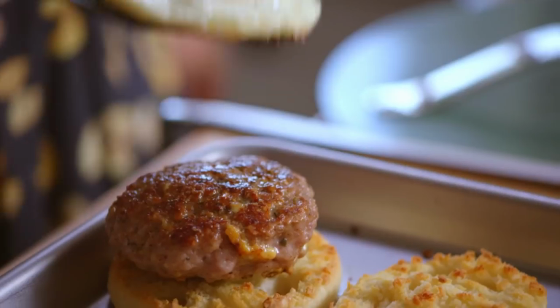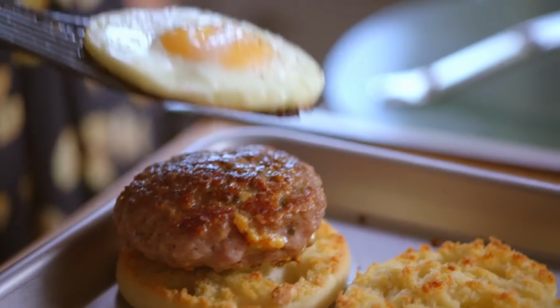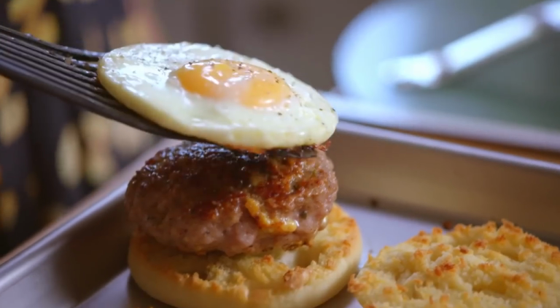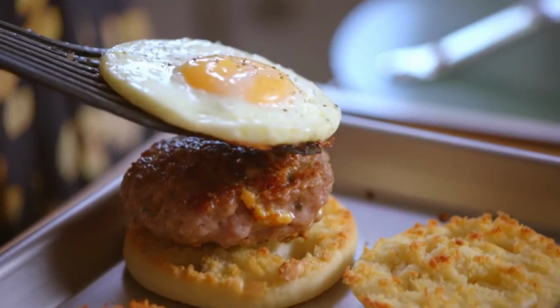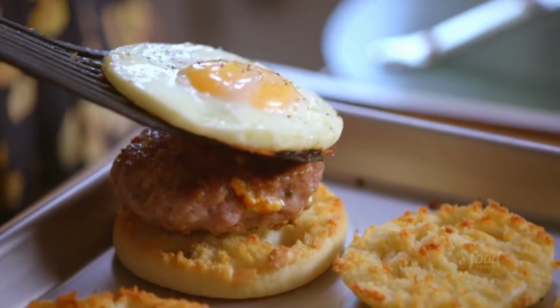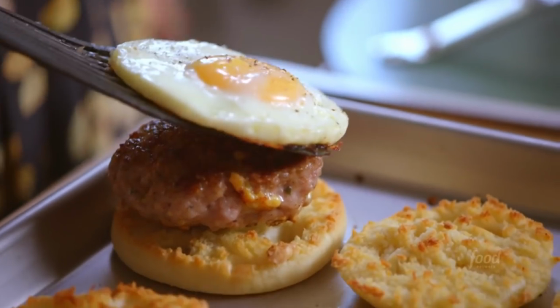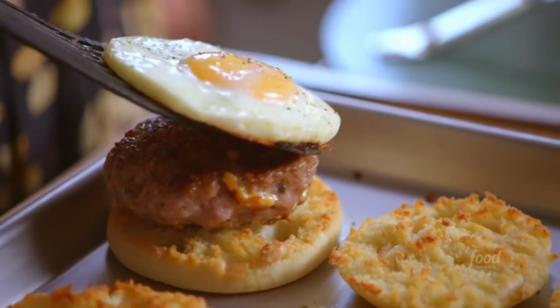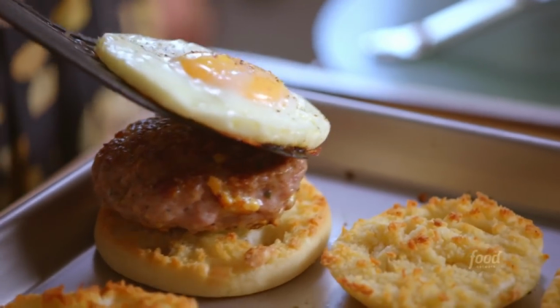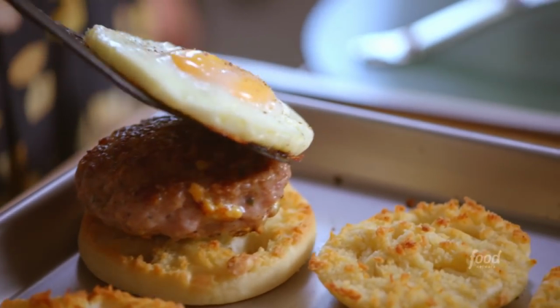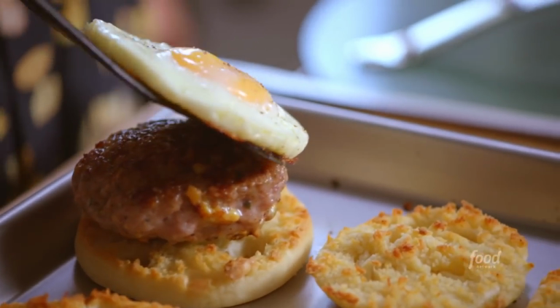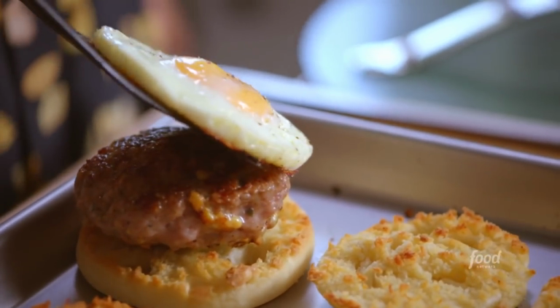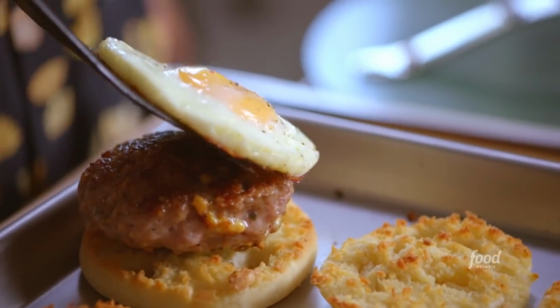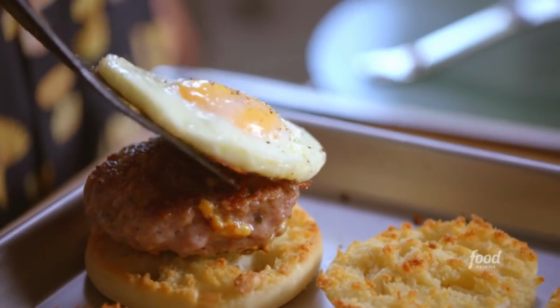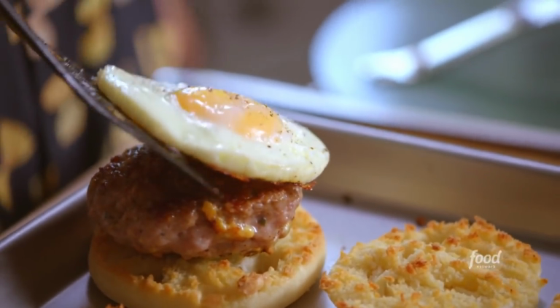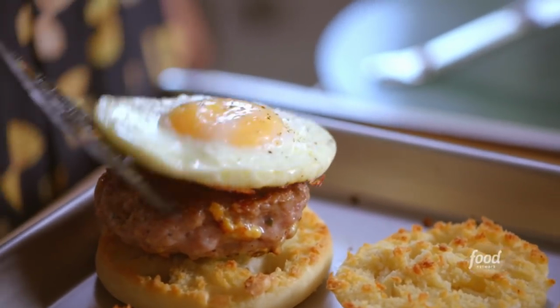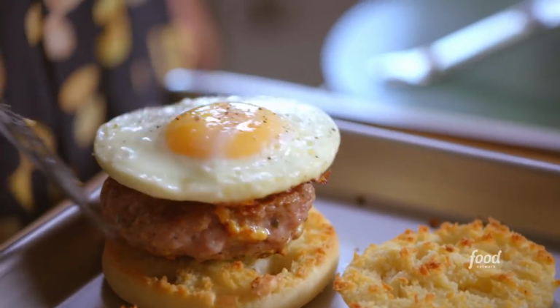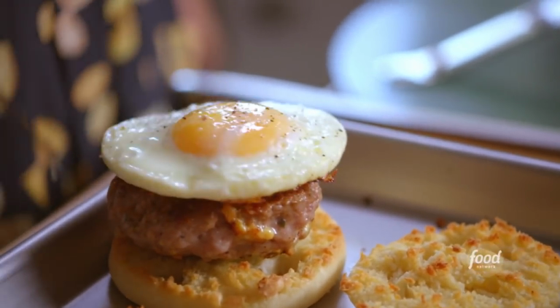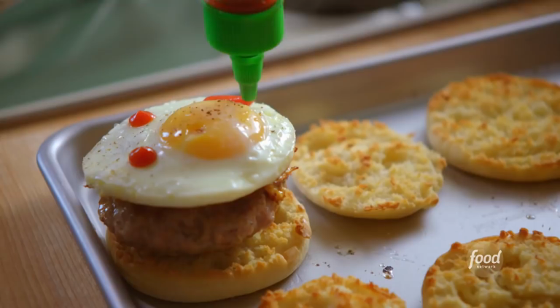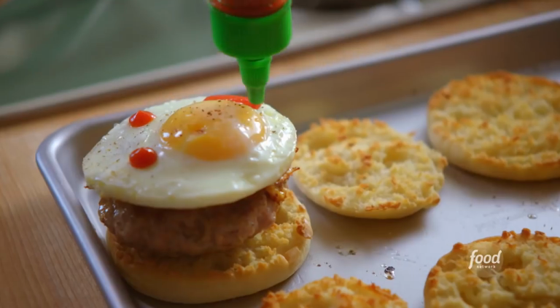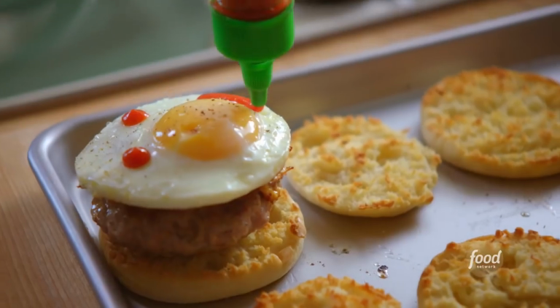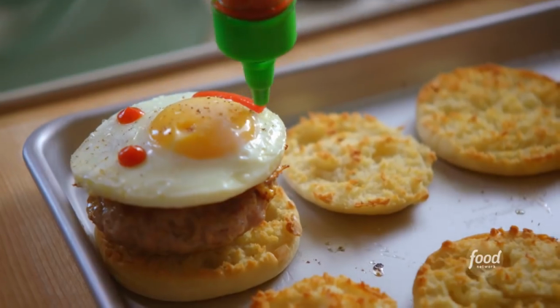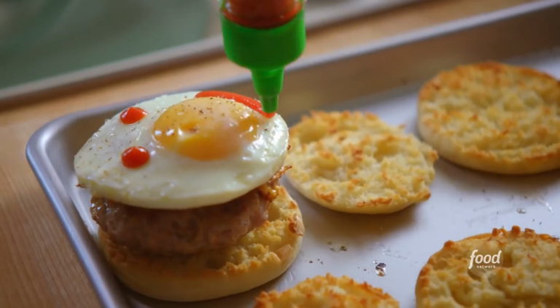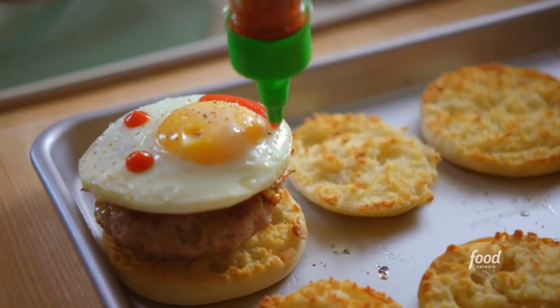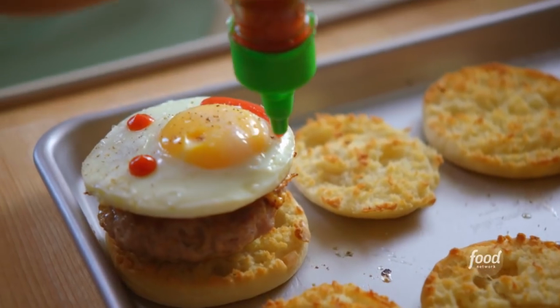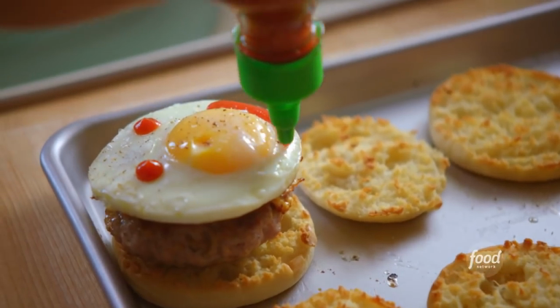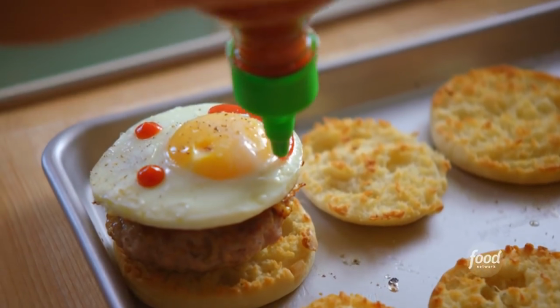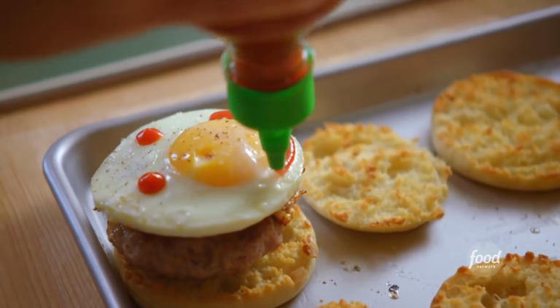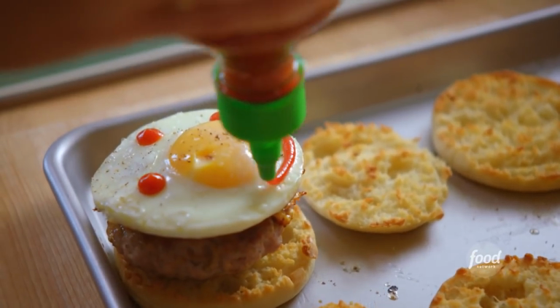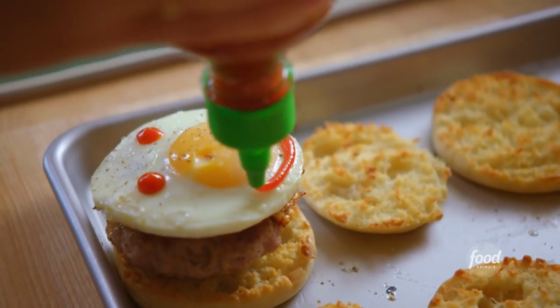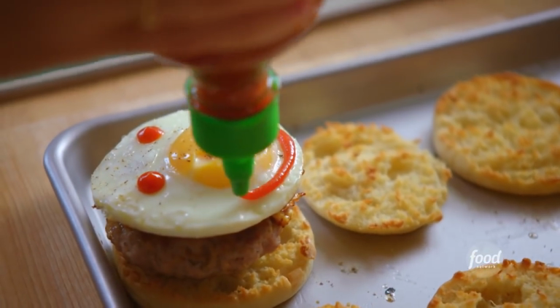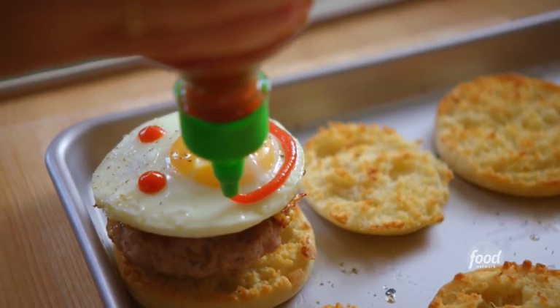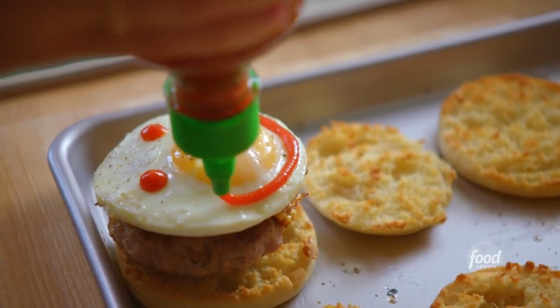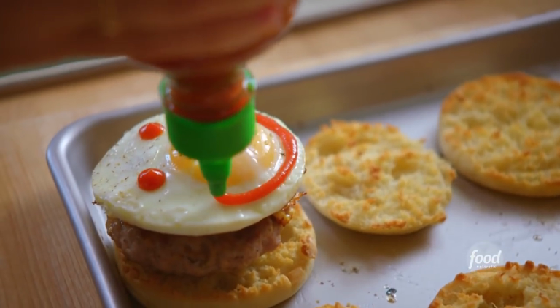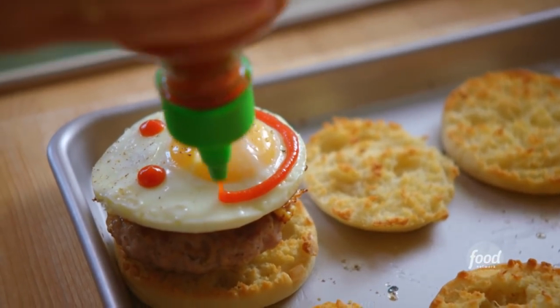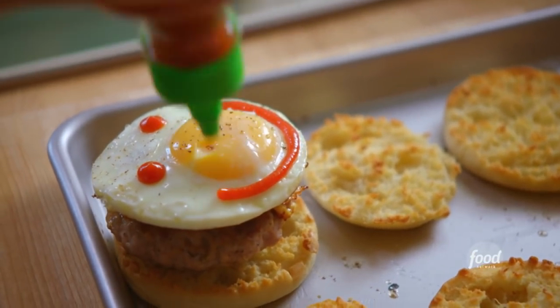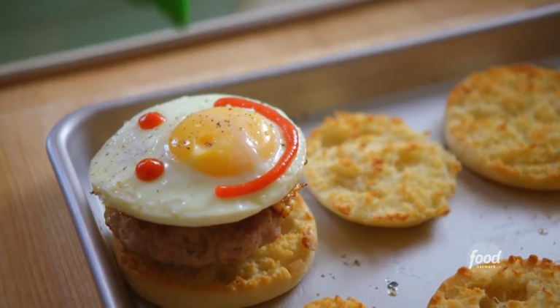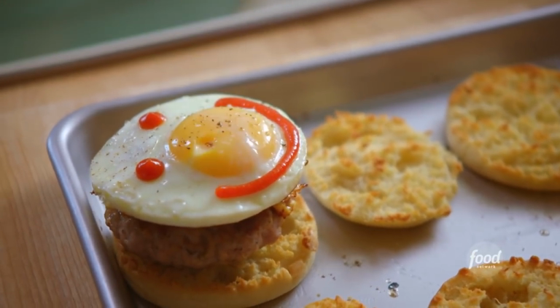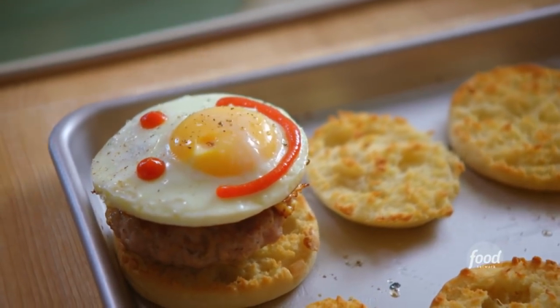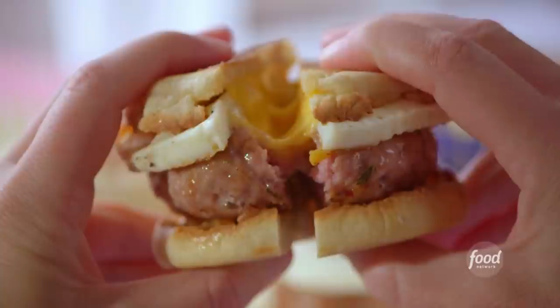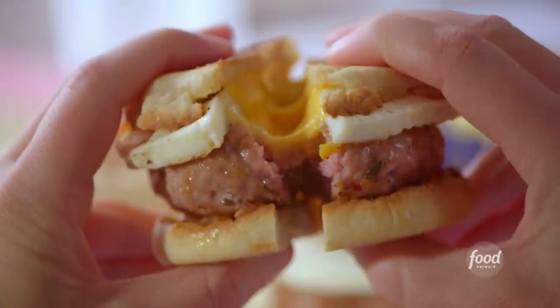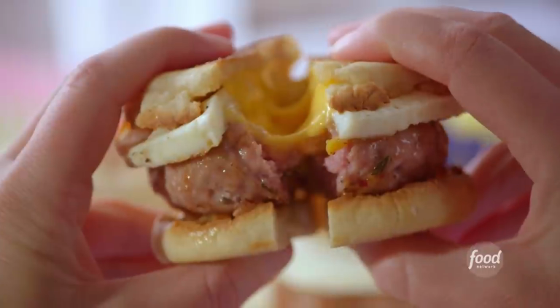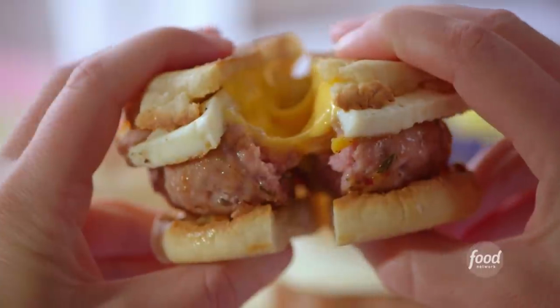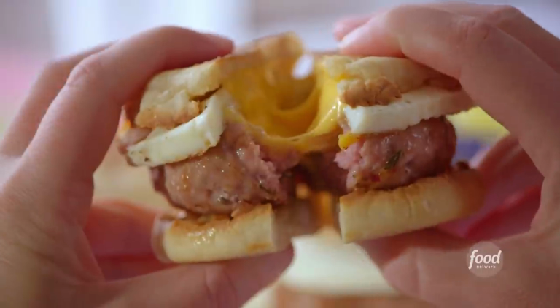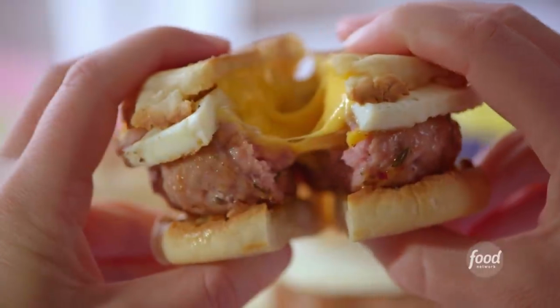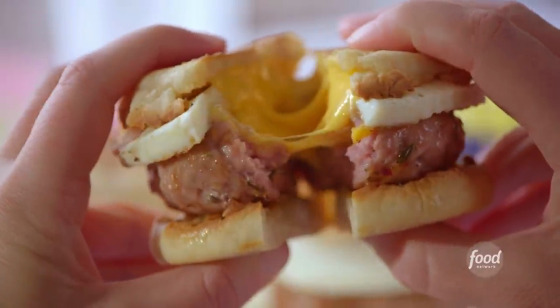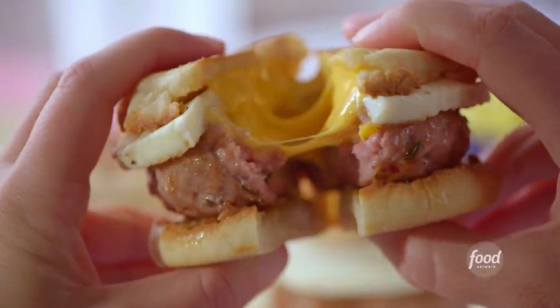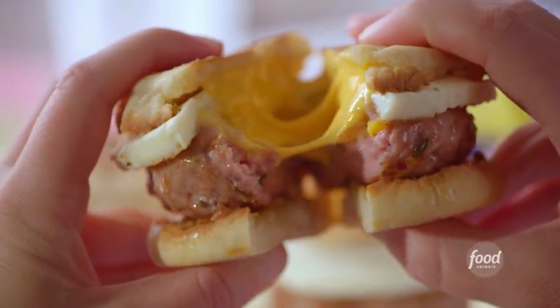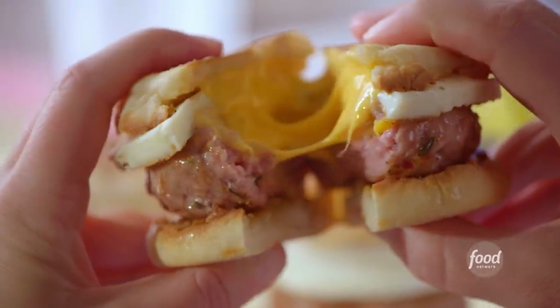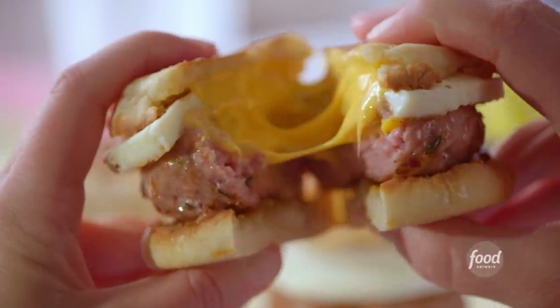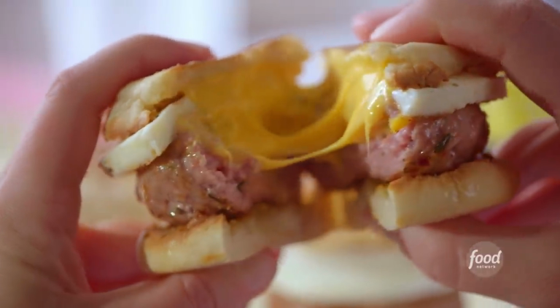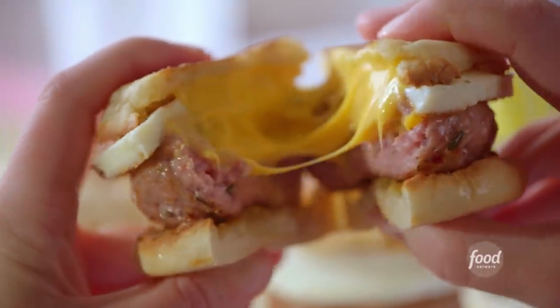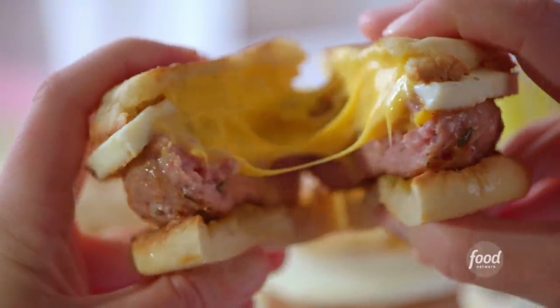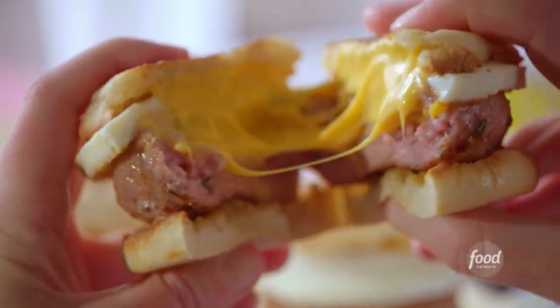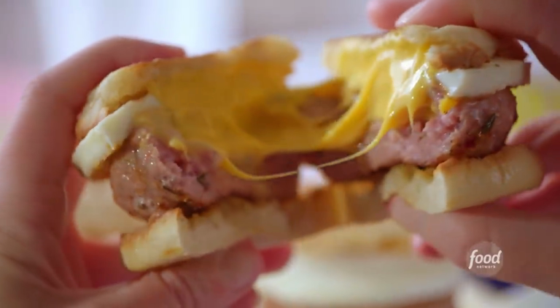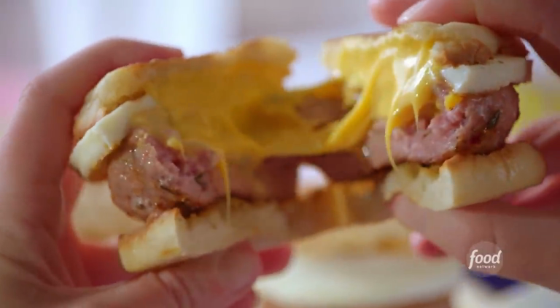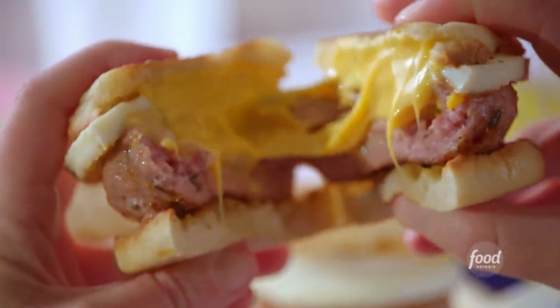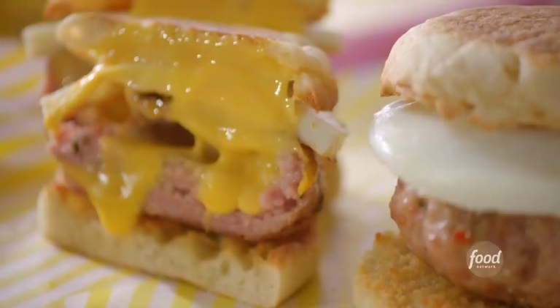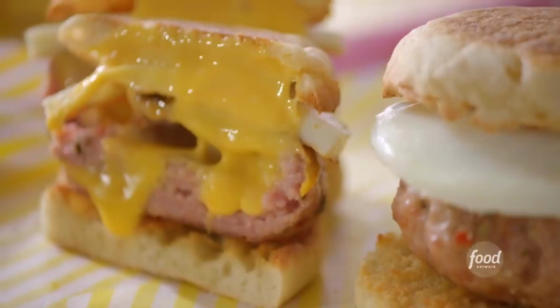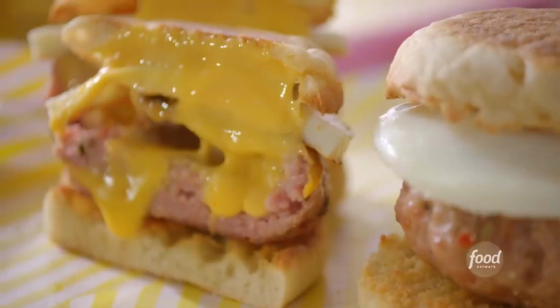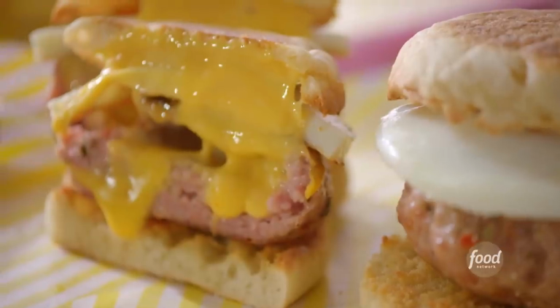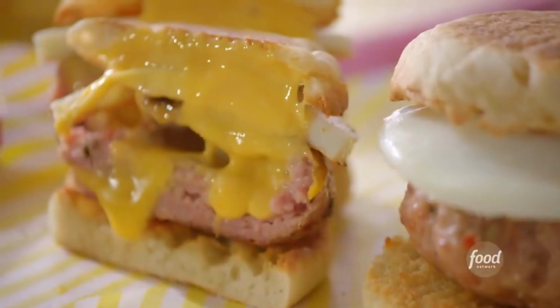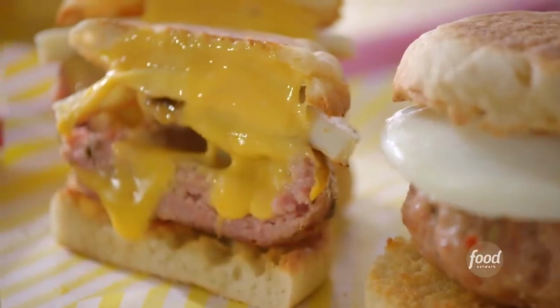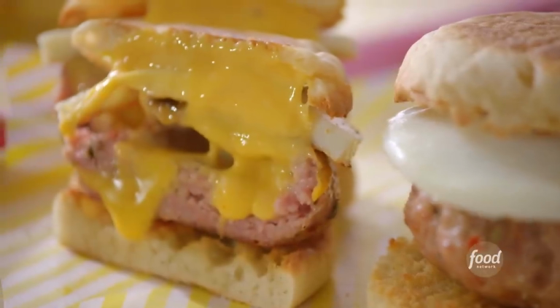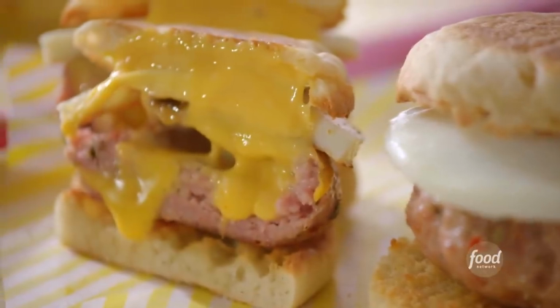I'm making my breakfast Juicy Loosies, which are a sausage, egg, and cheese sandwich where the cheese is on the inside of the meat.